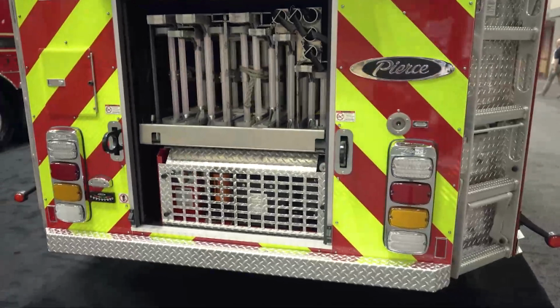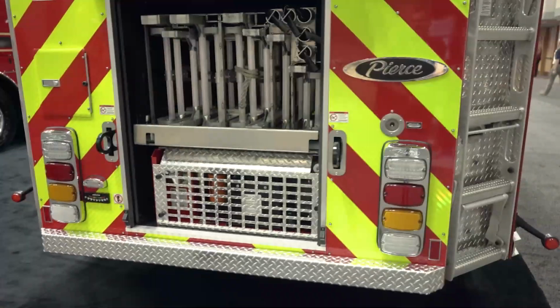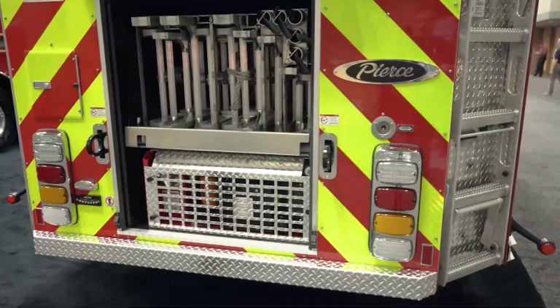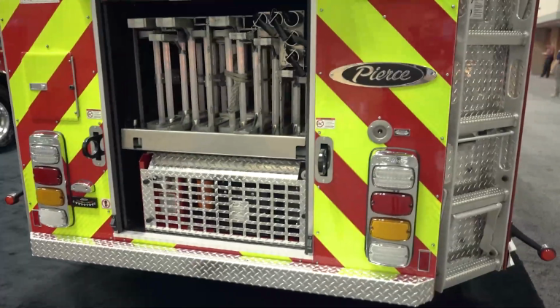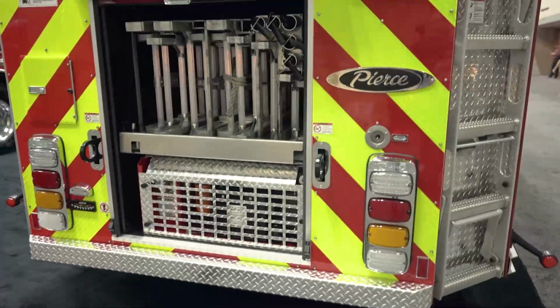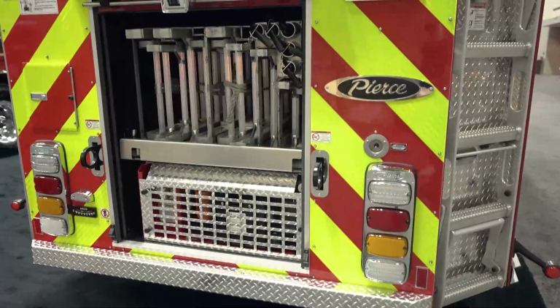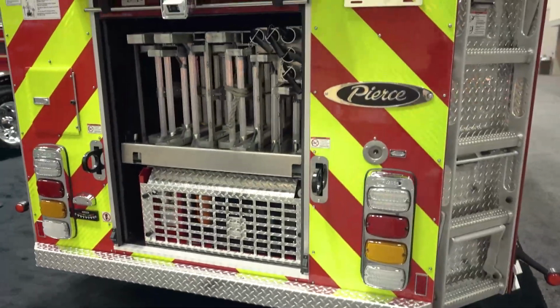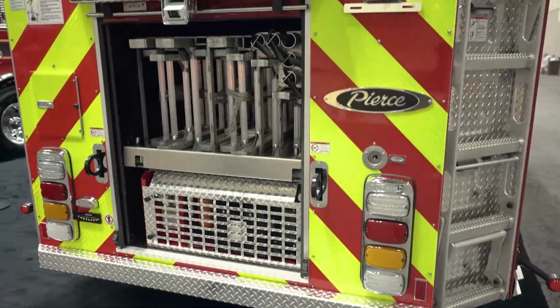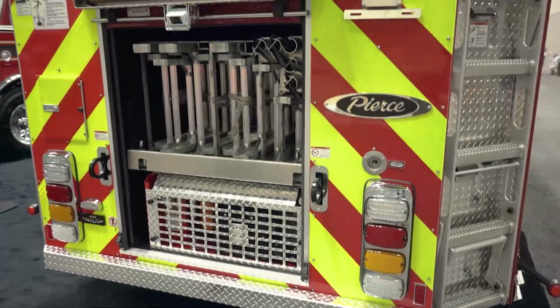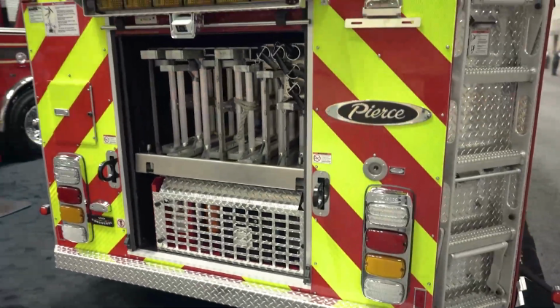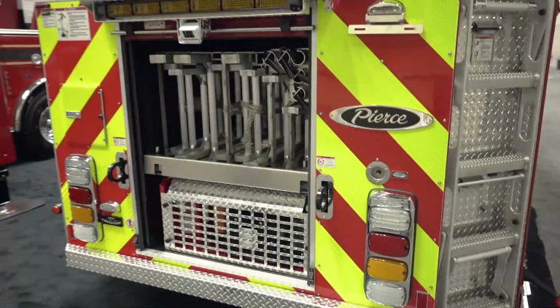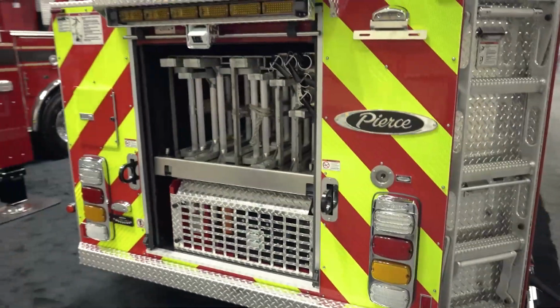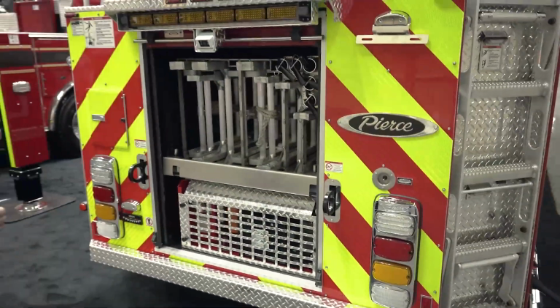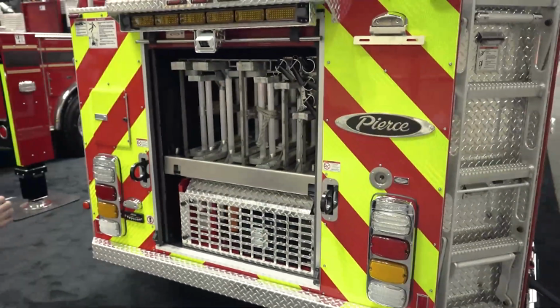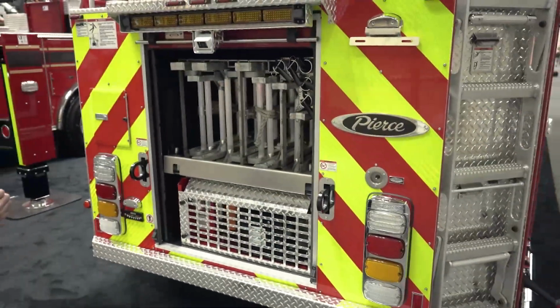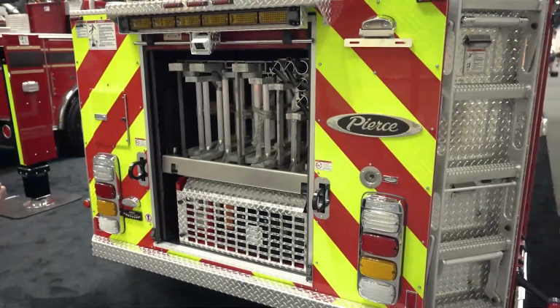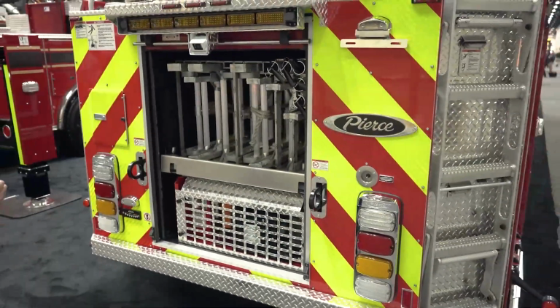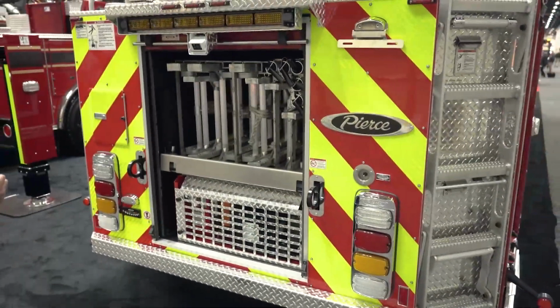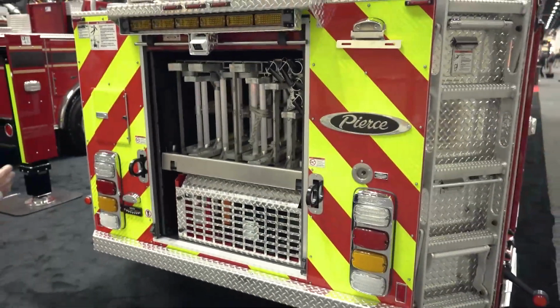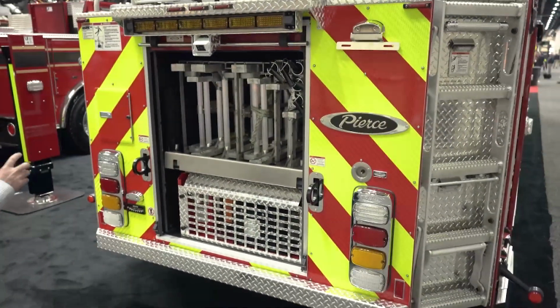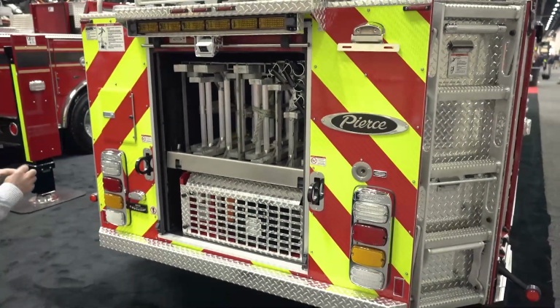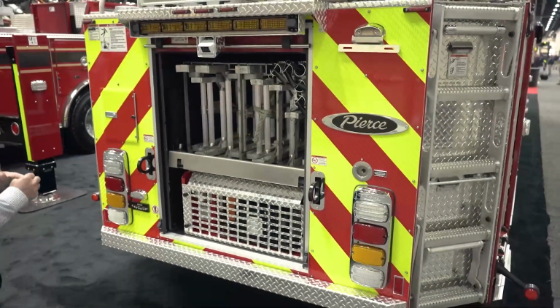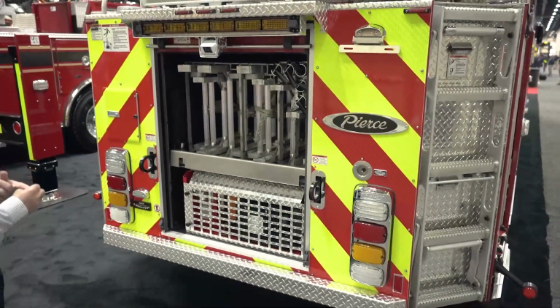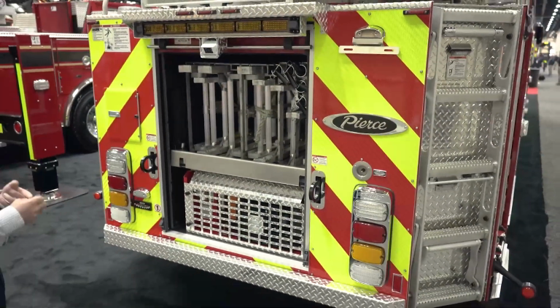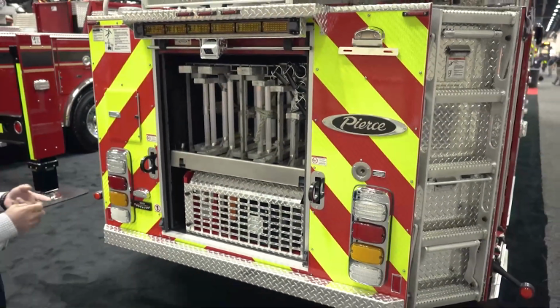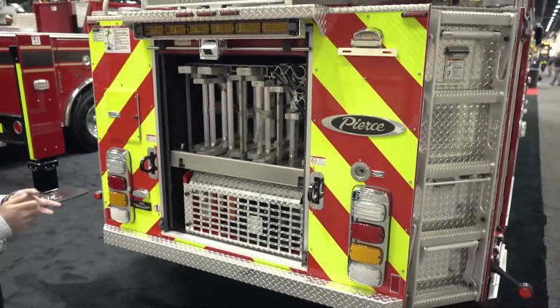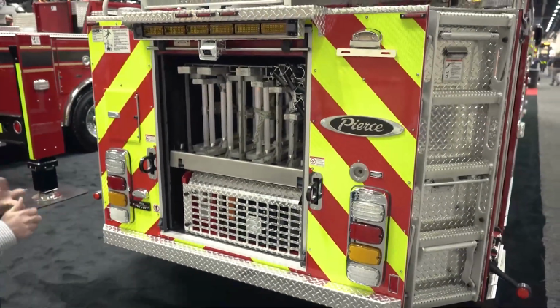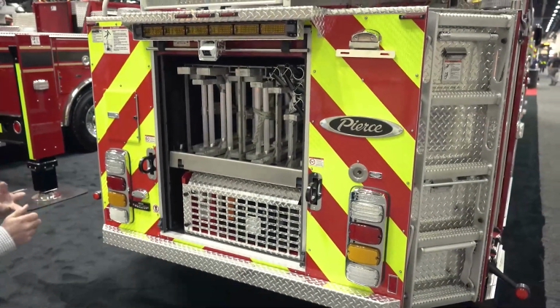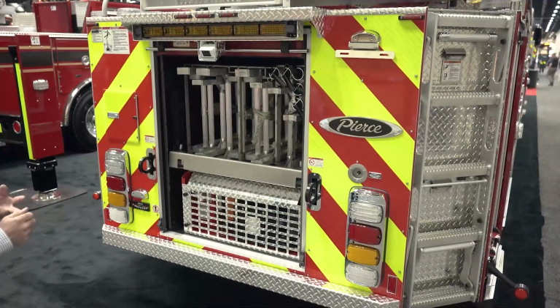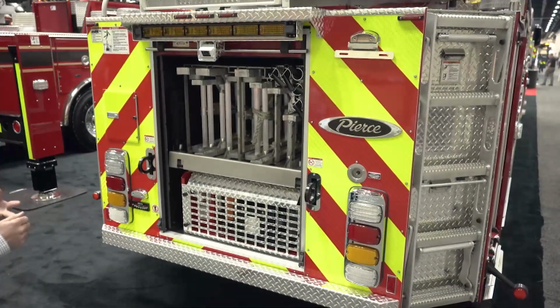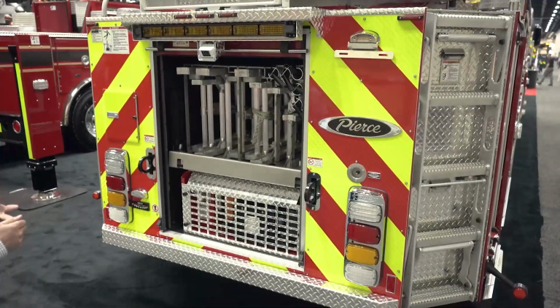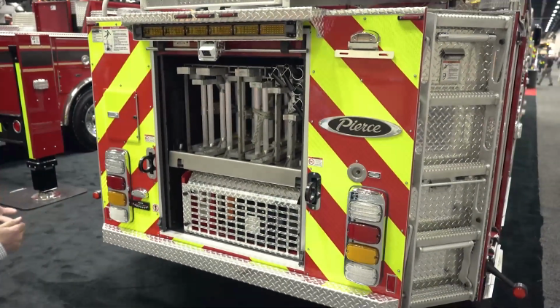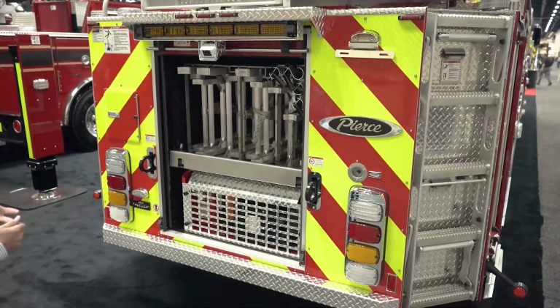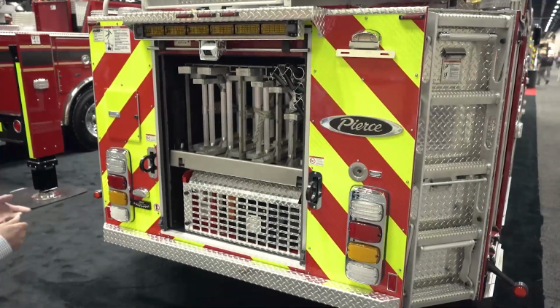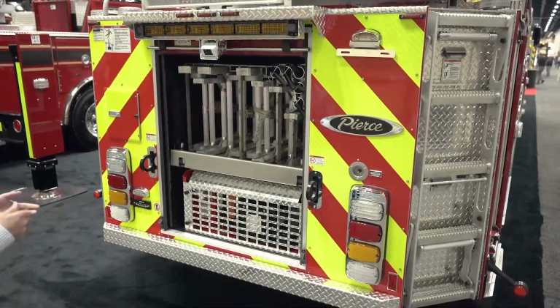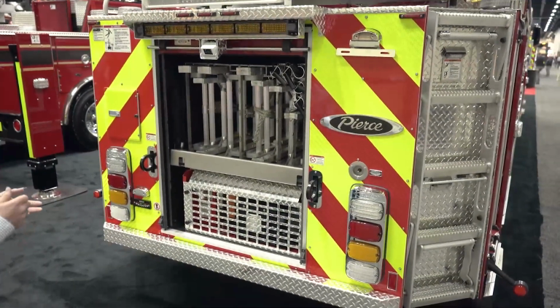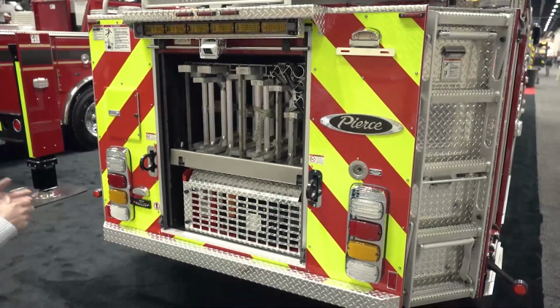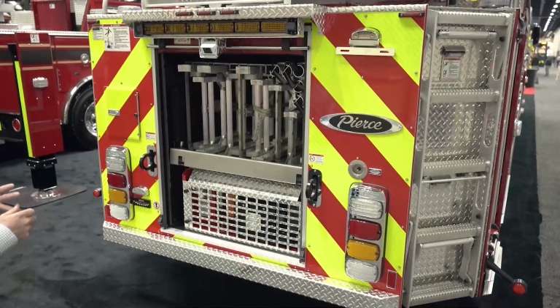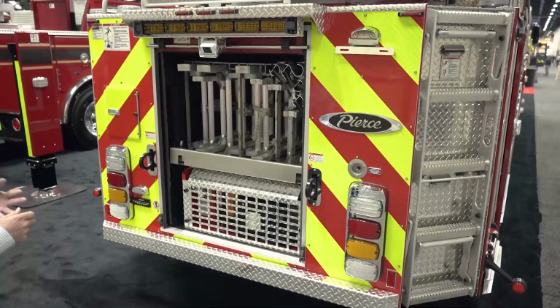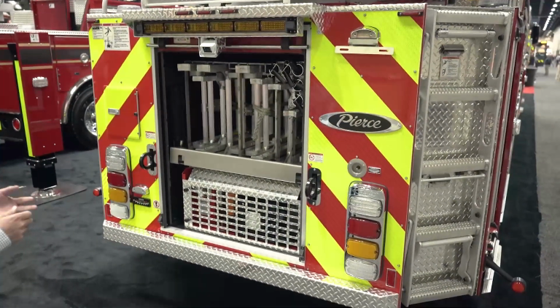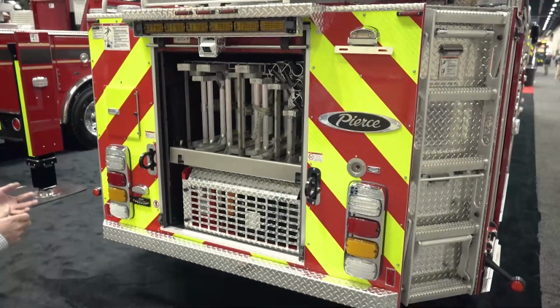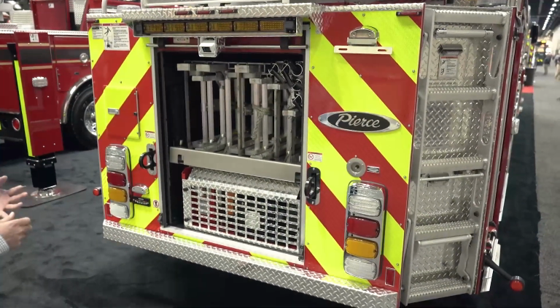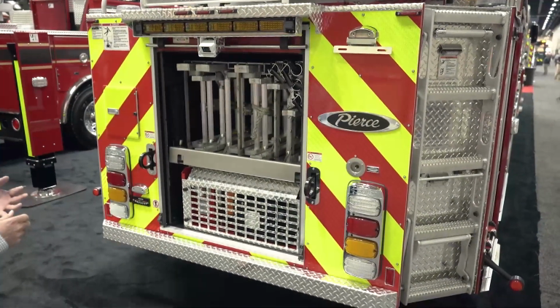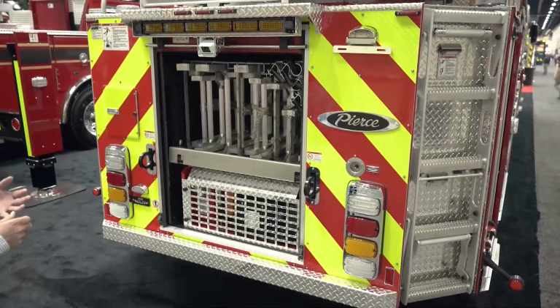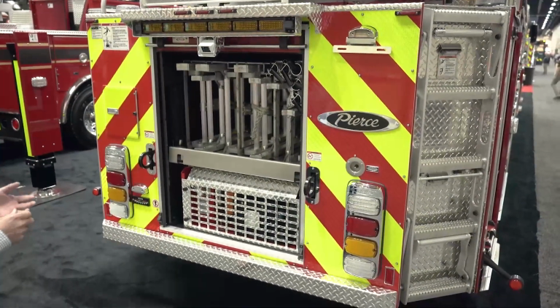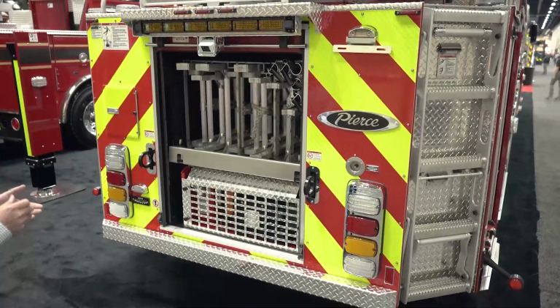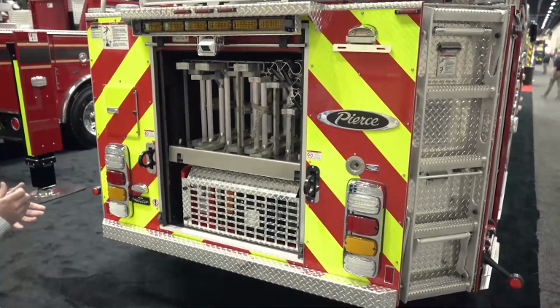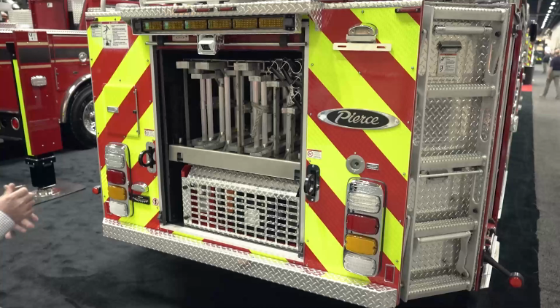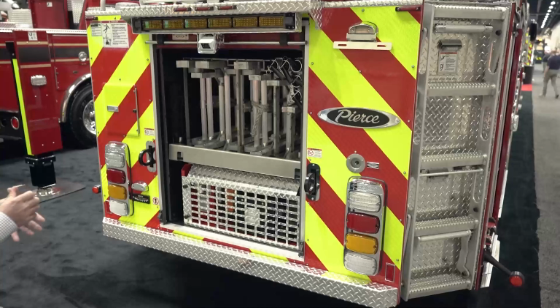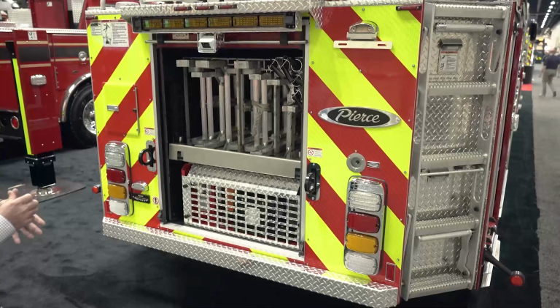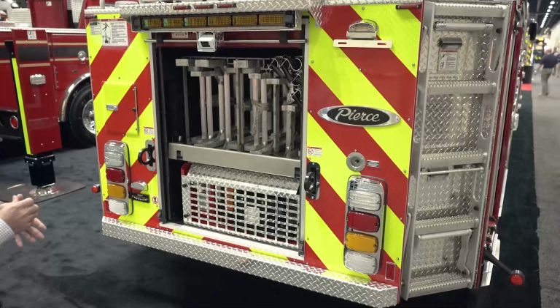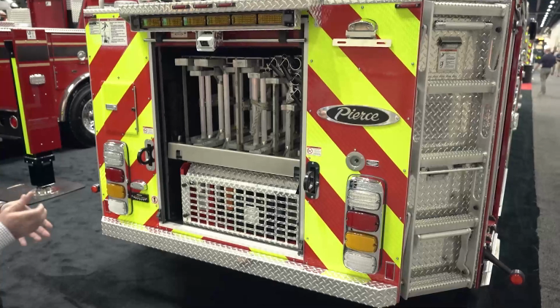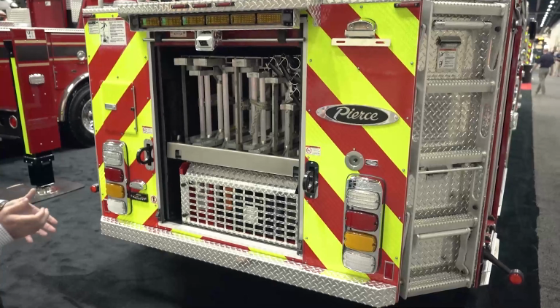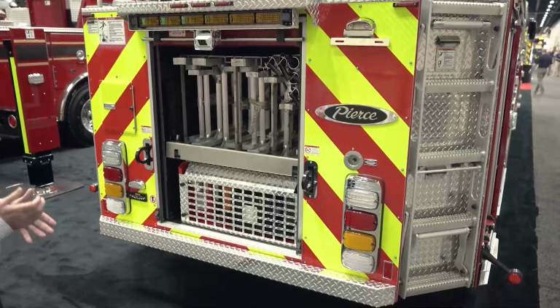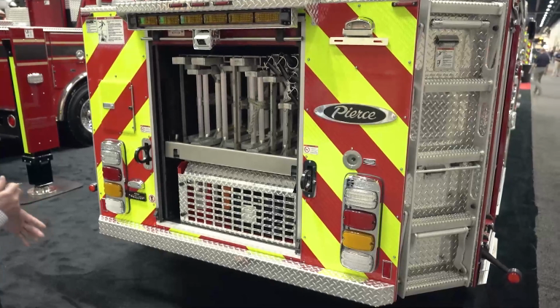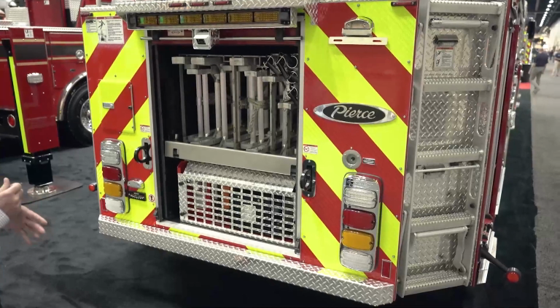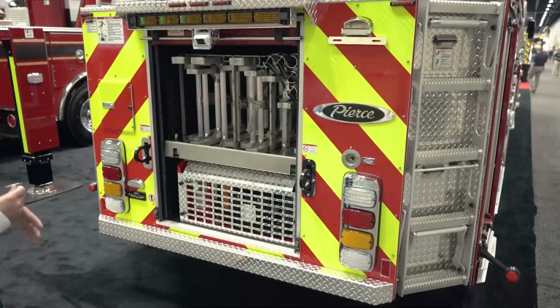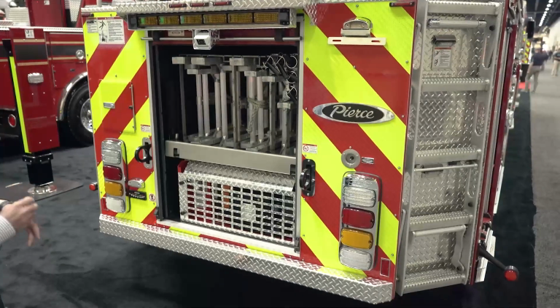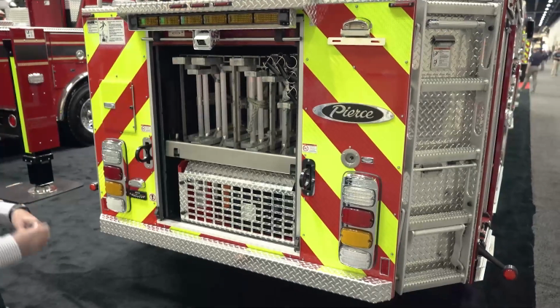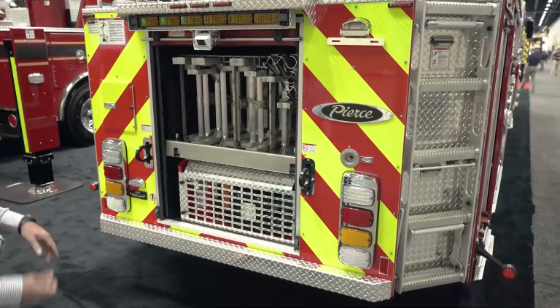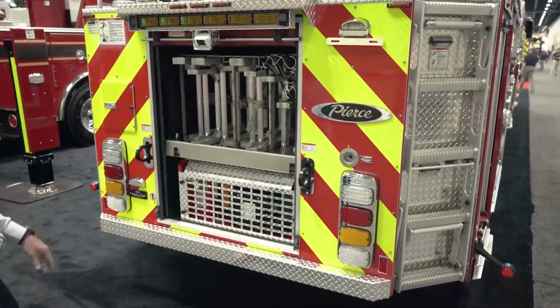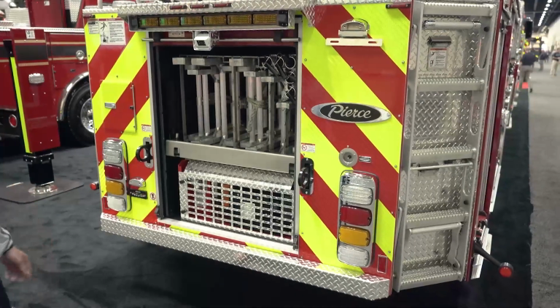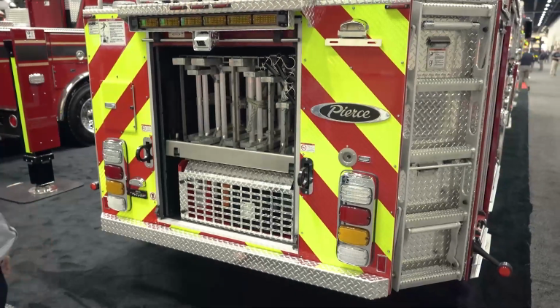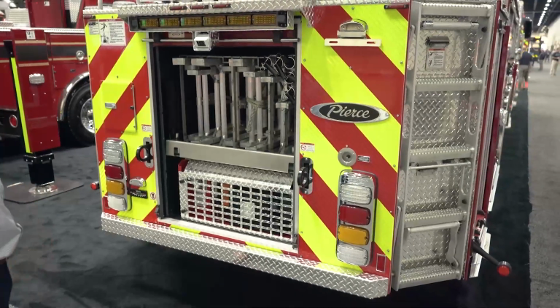Our ladder complement on here is going to be a 35, 28, 20, 16, 10, and a 6-foot ladder.